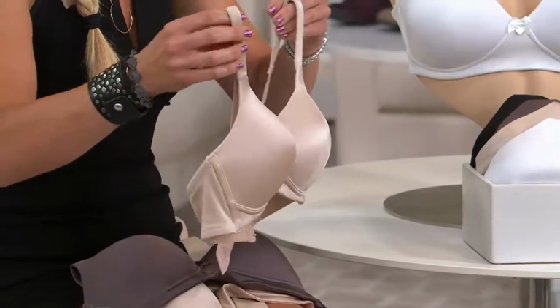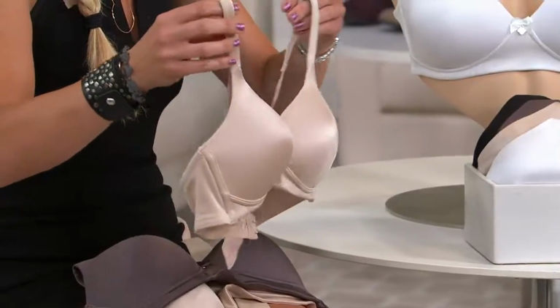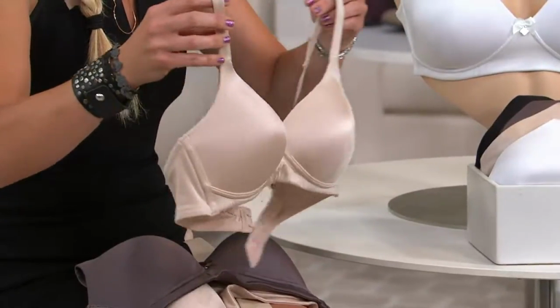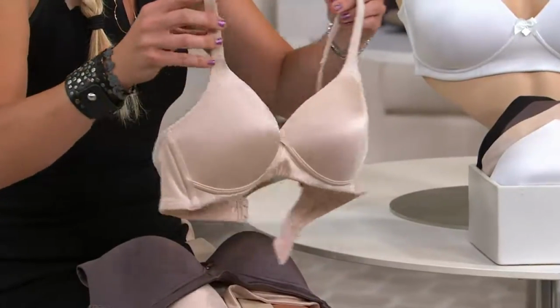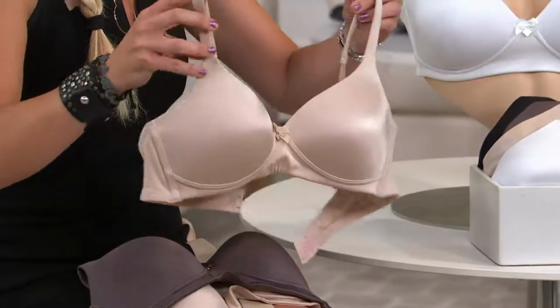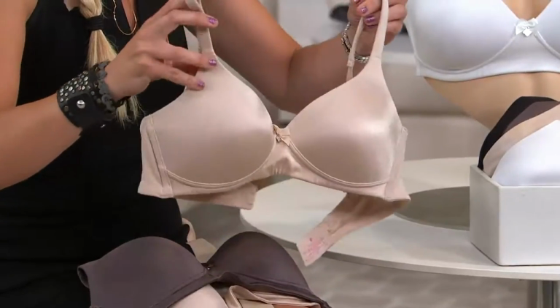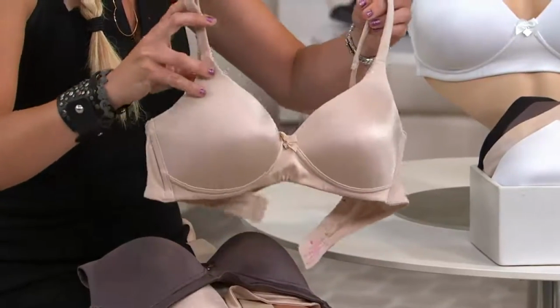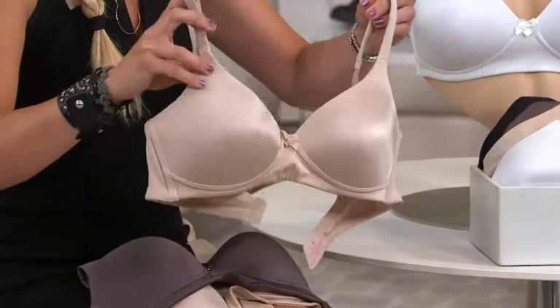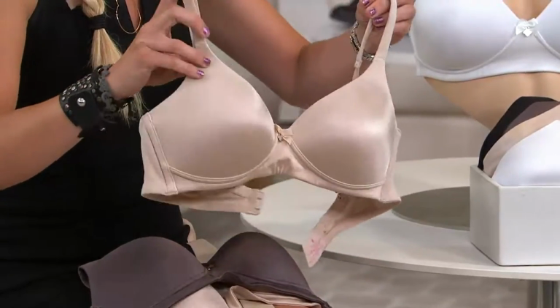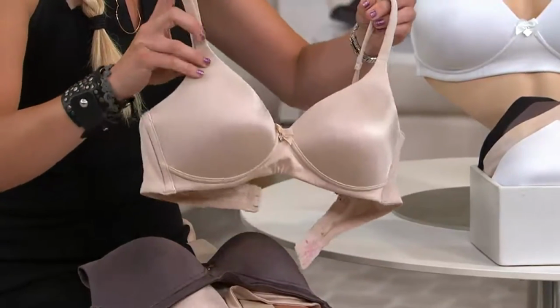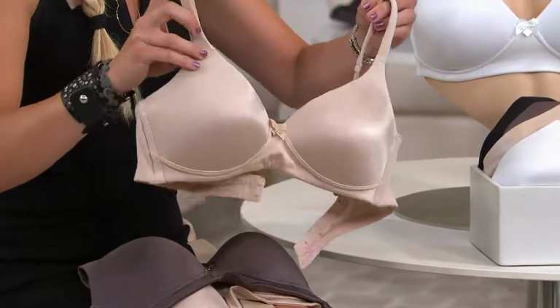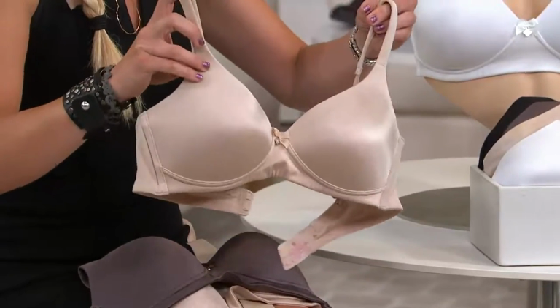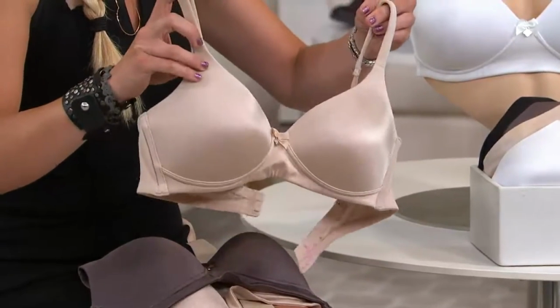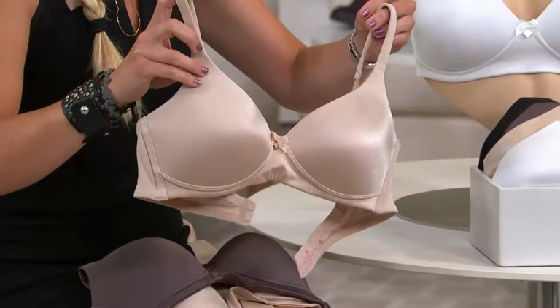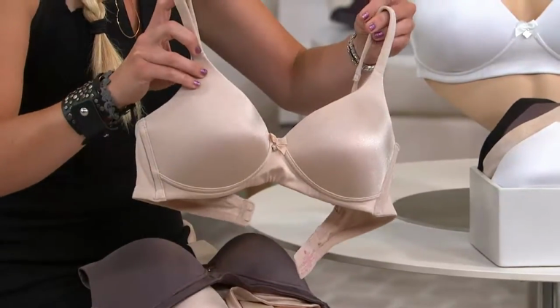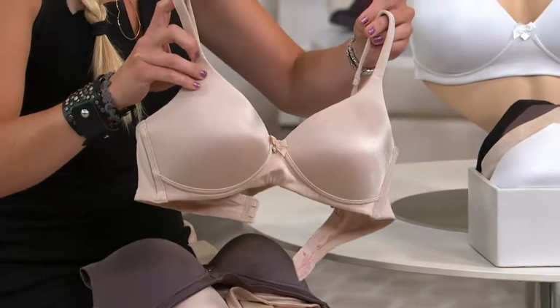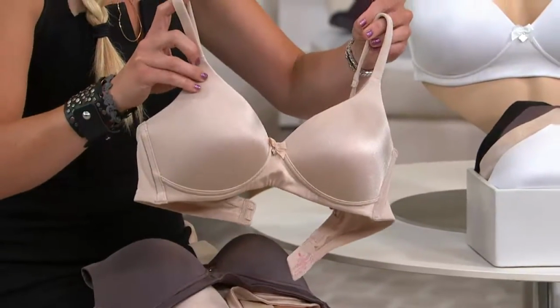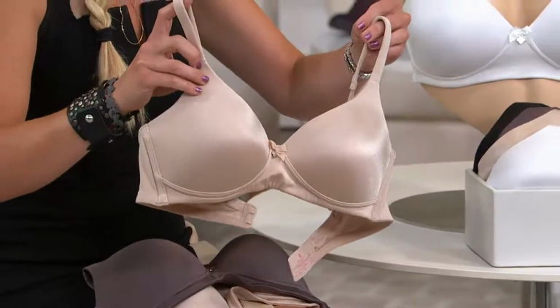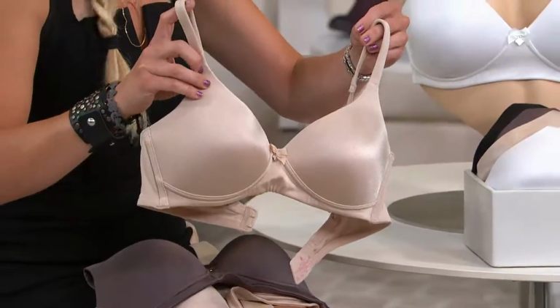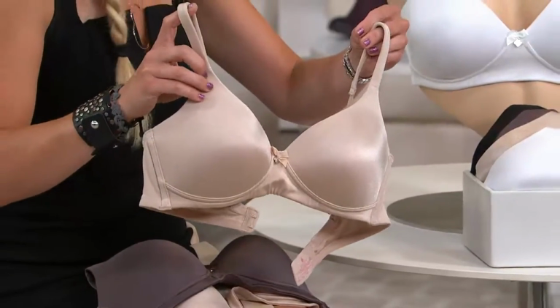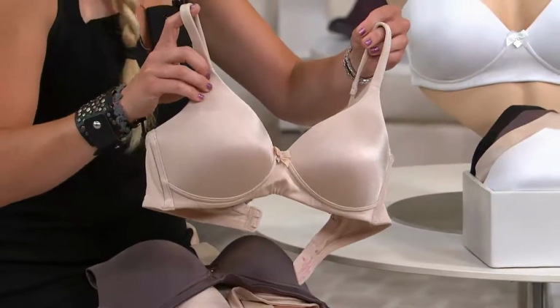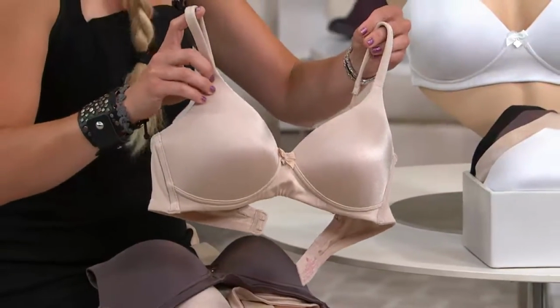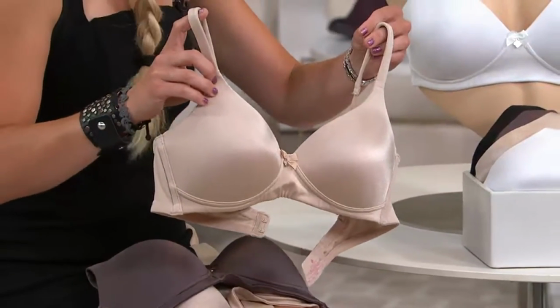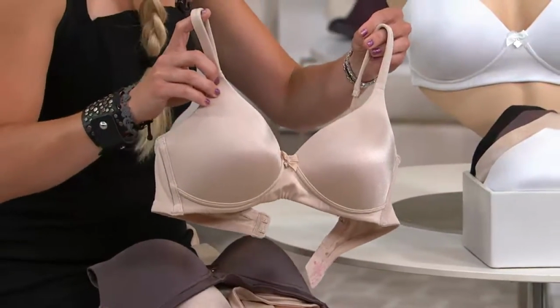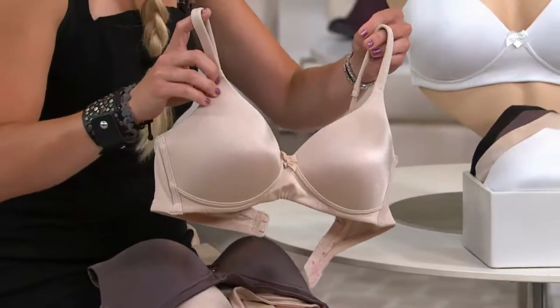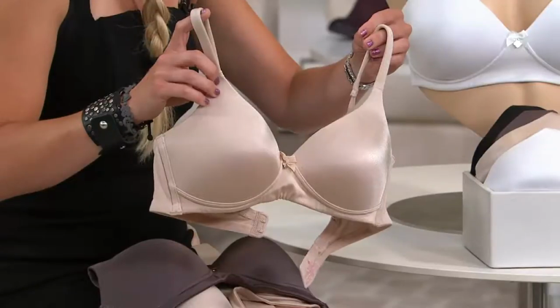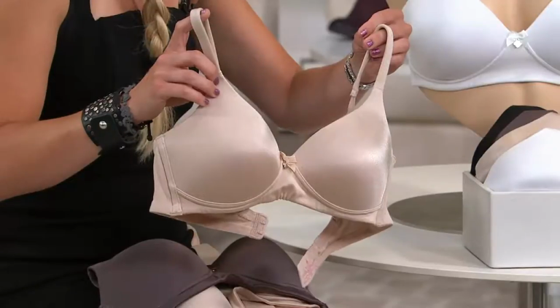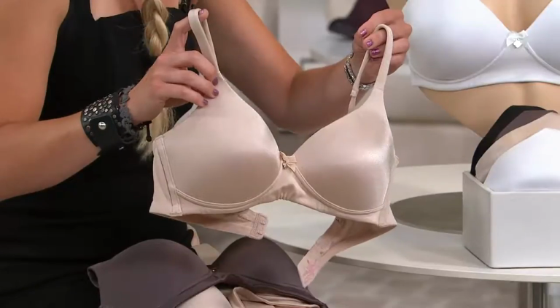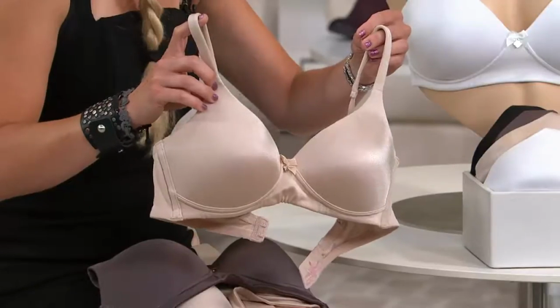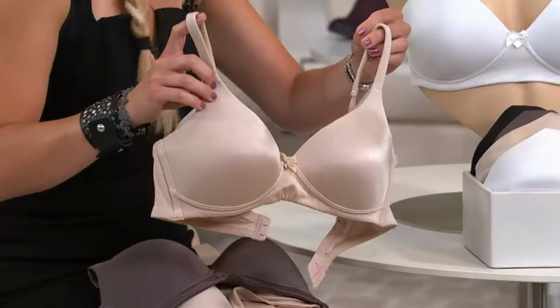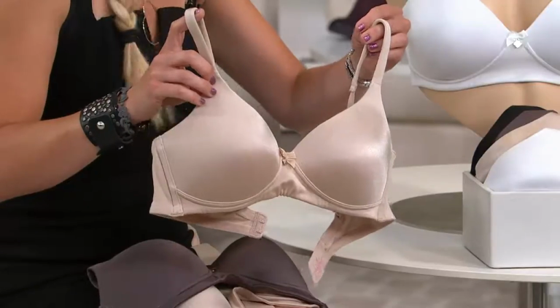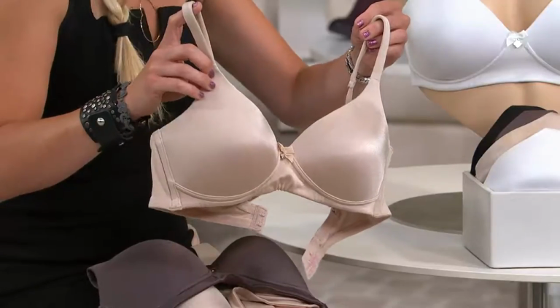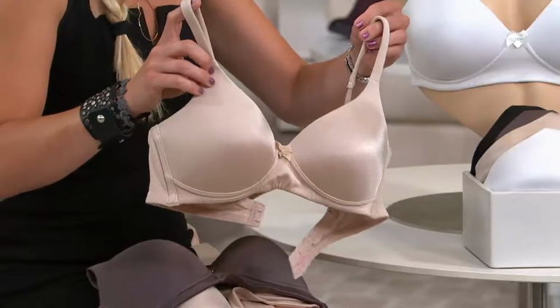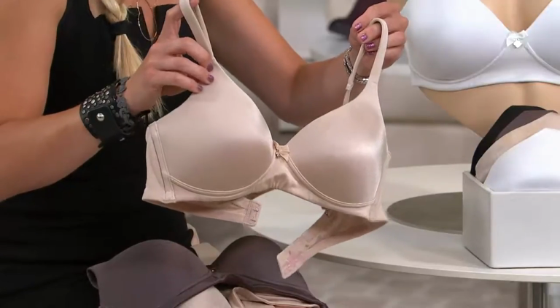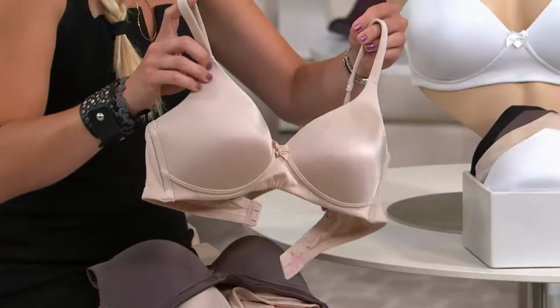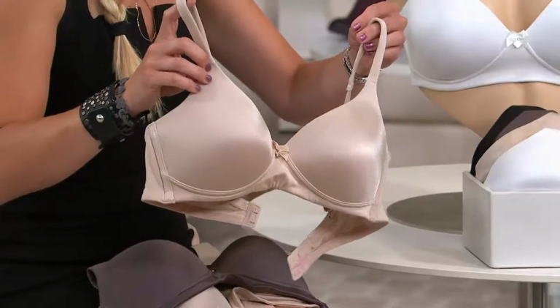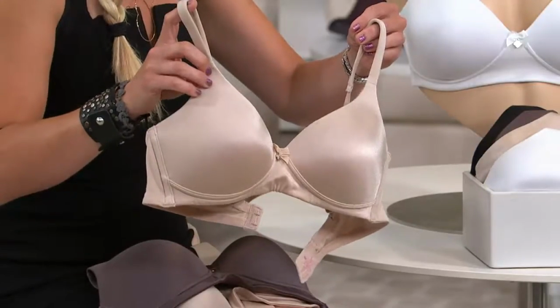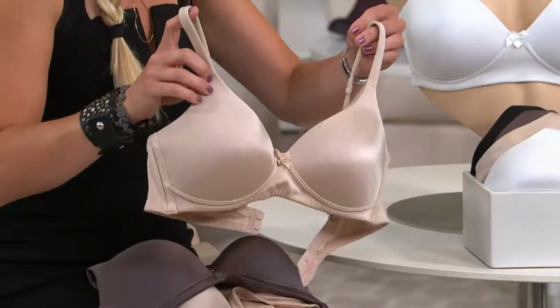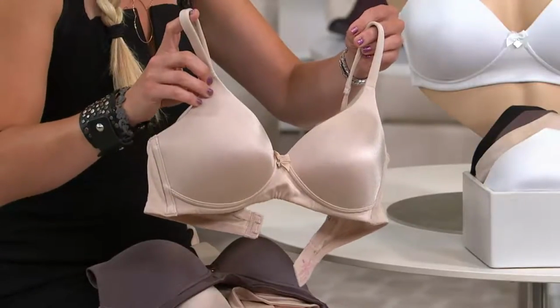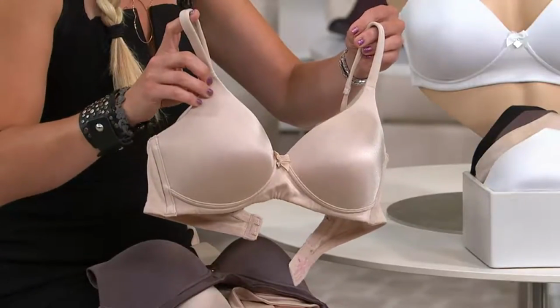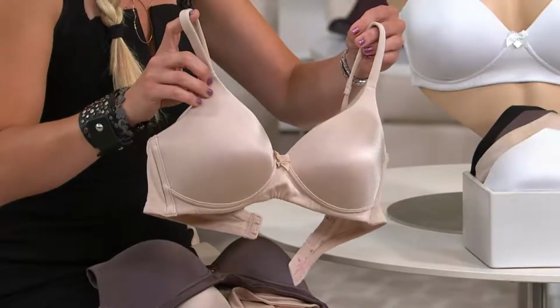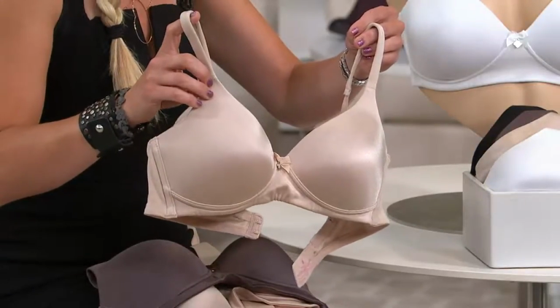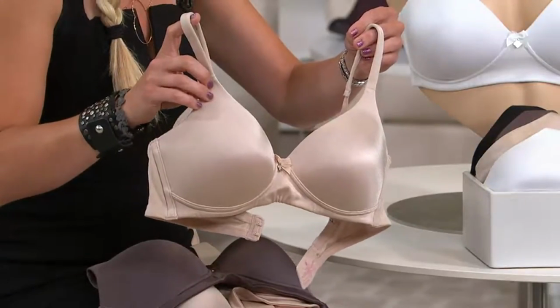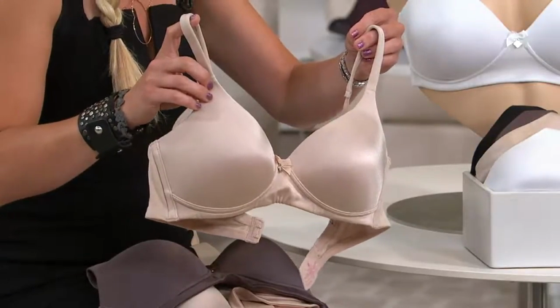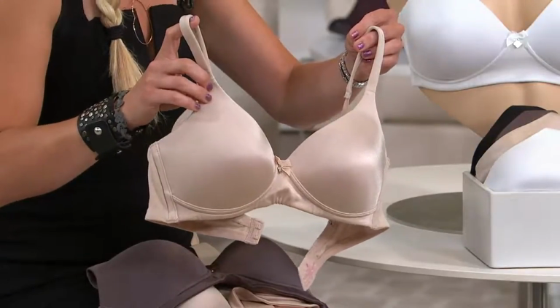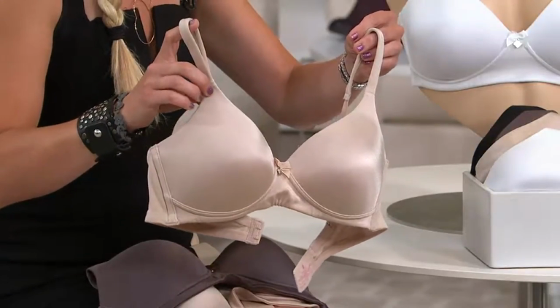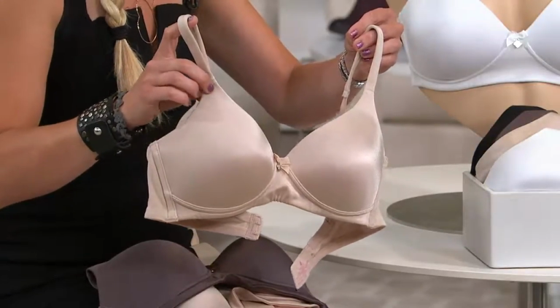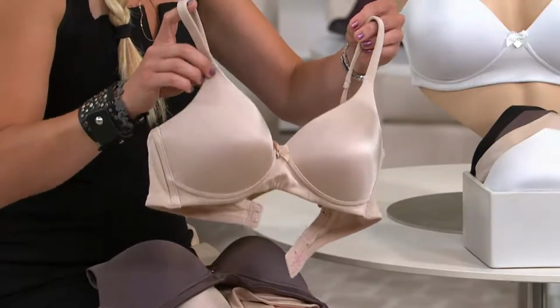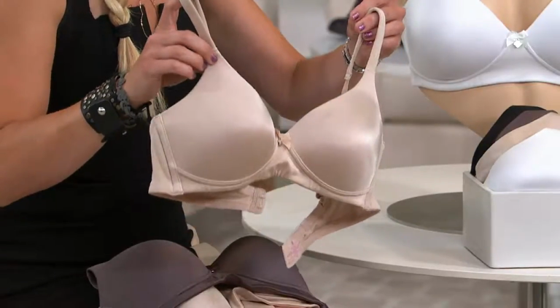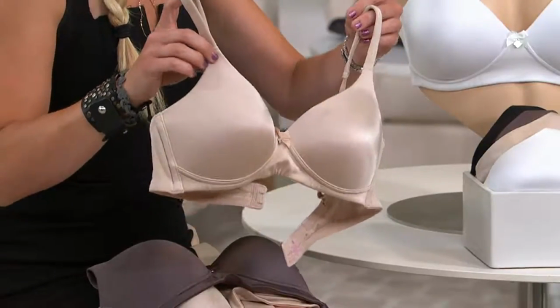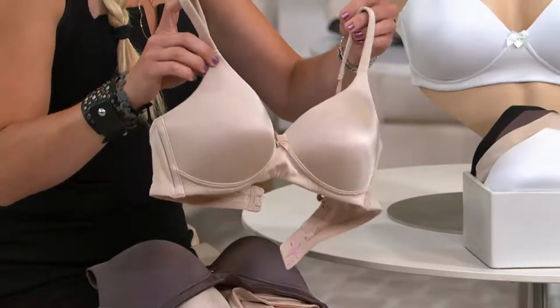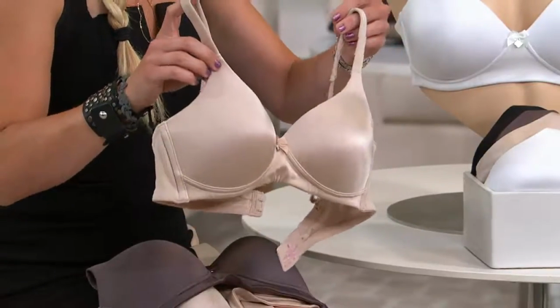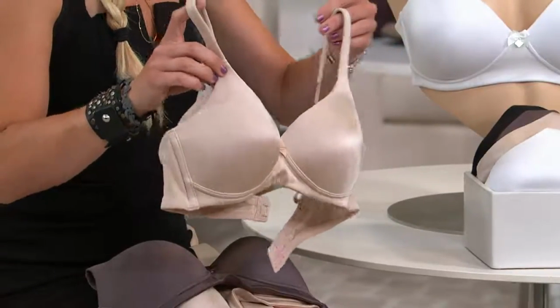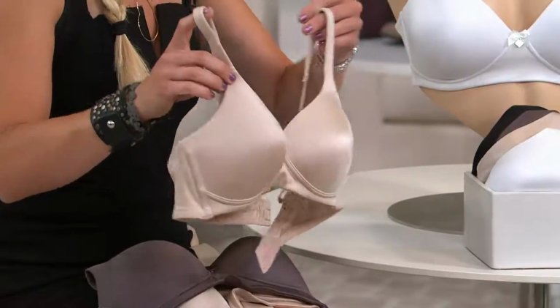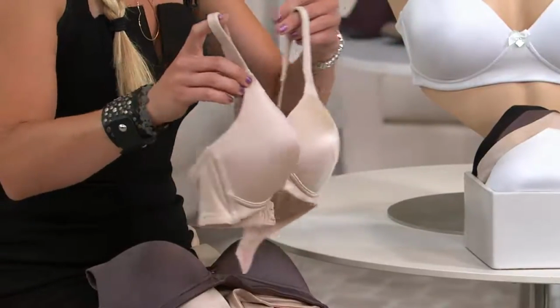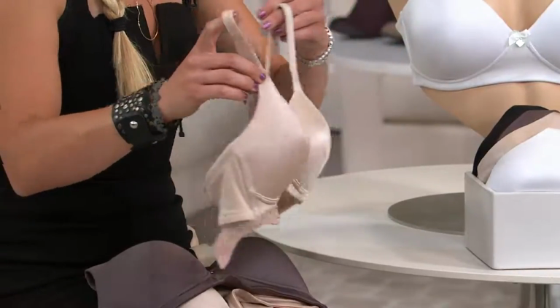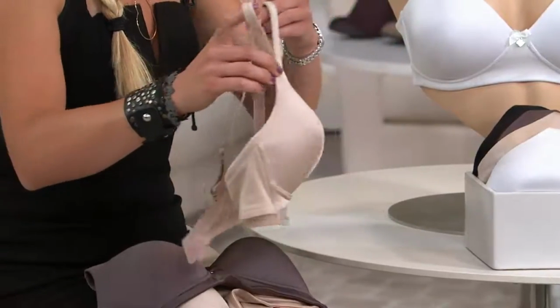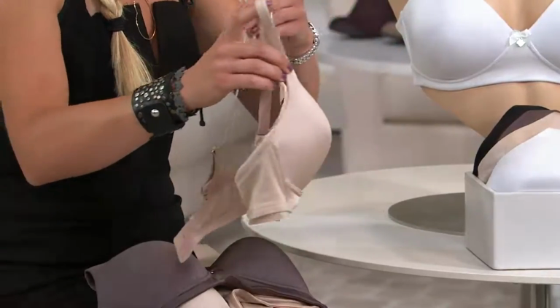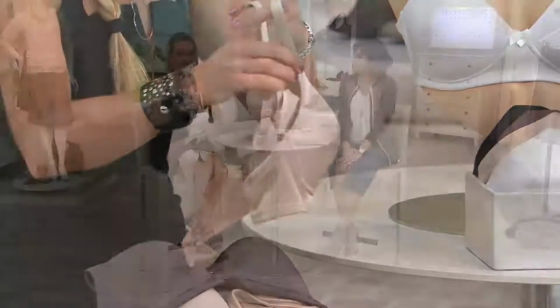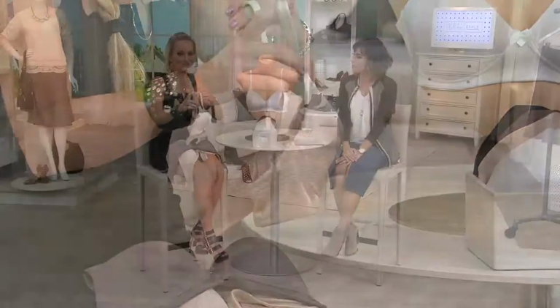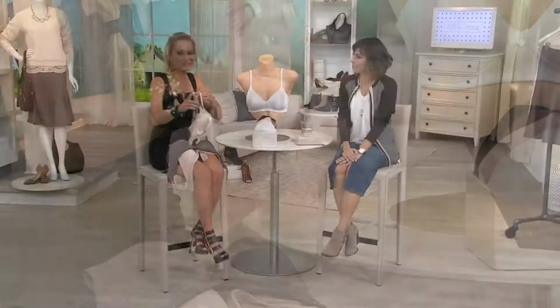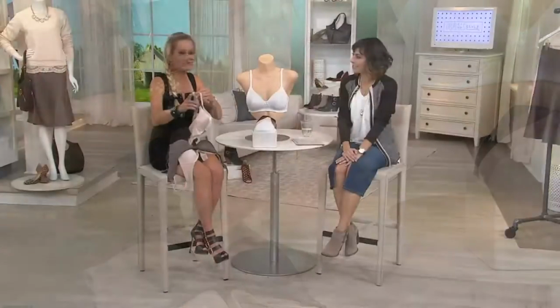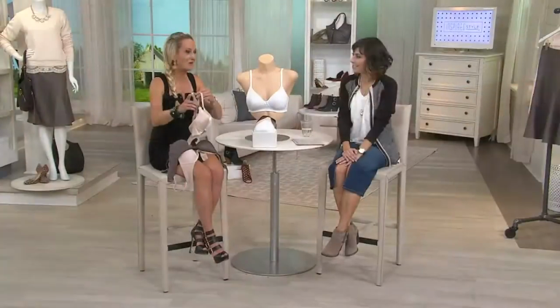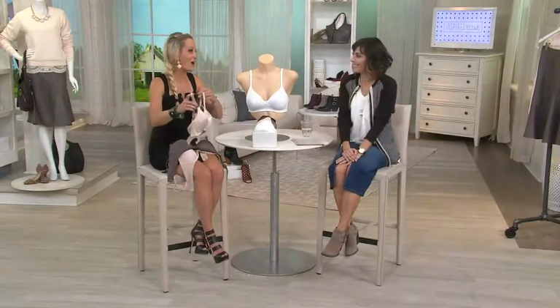So this comfort bra is shaped to the natural shape of the breast. You can see that. That foam pad in there gives you modesty and it gives you shaping.